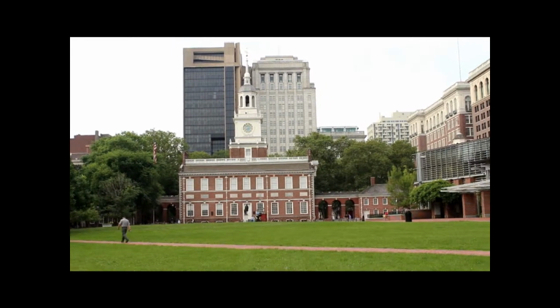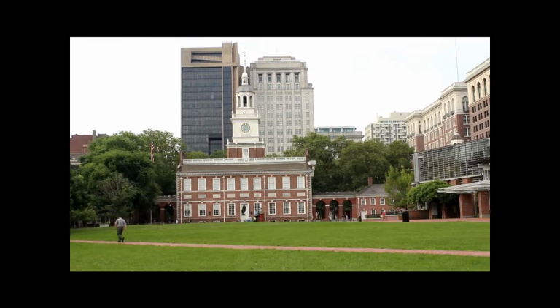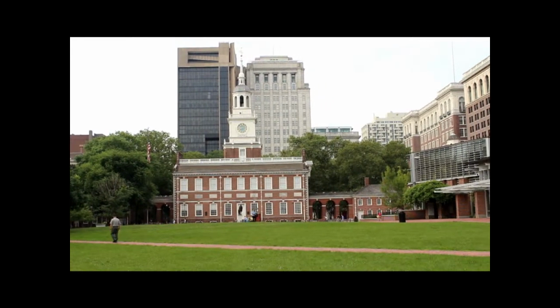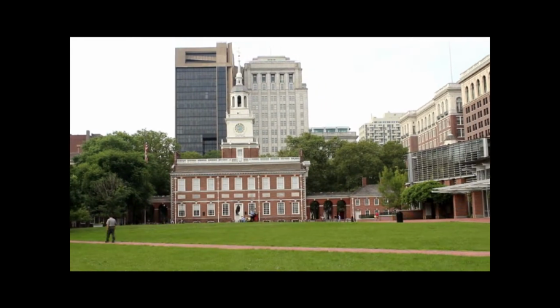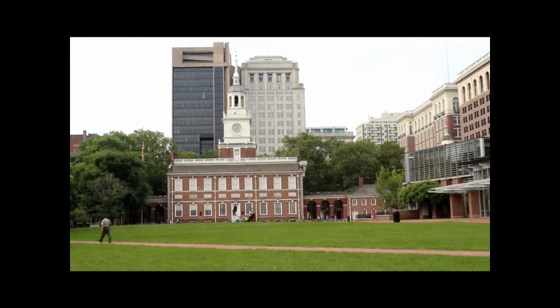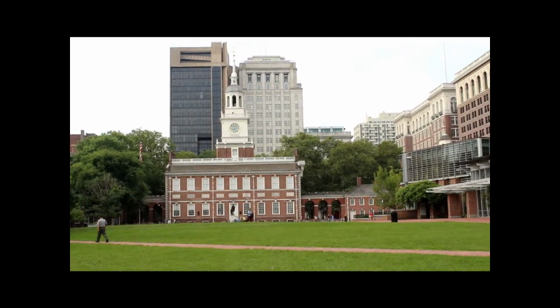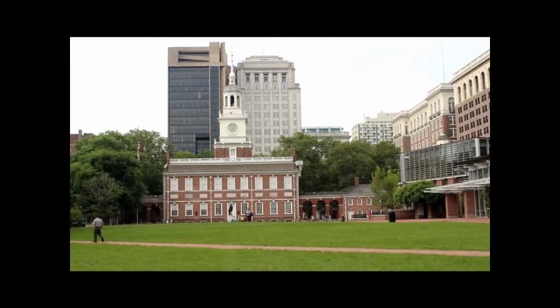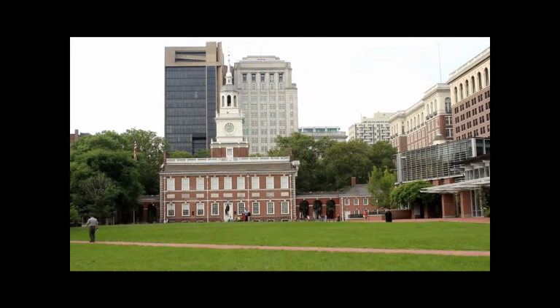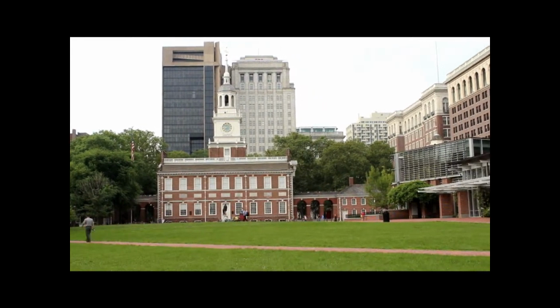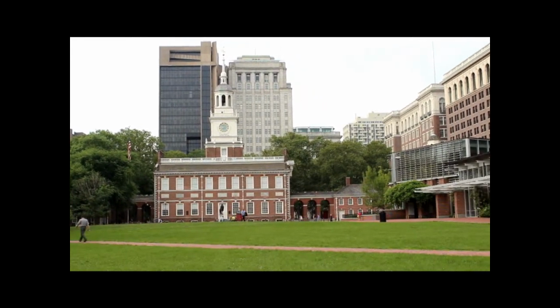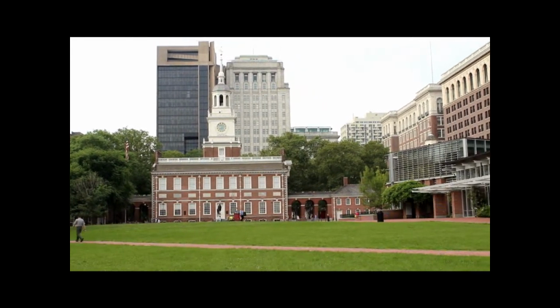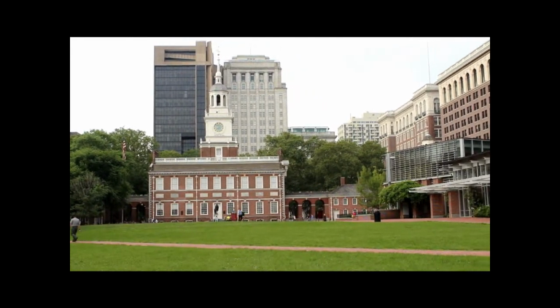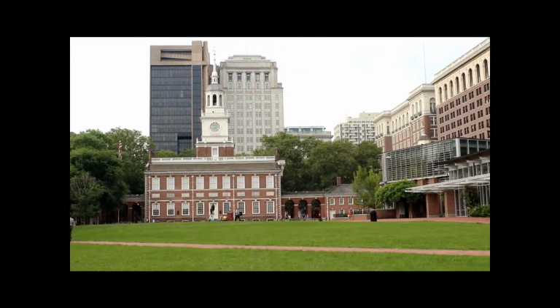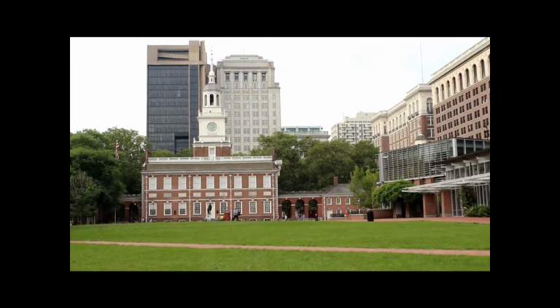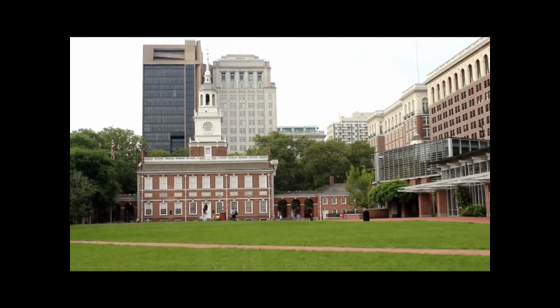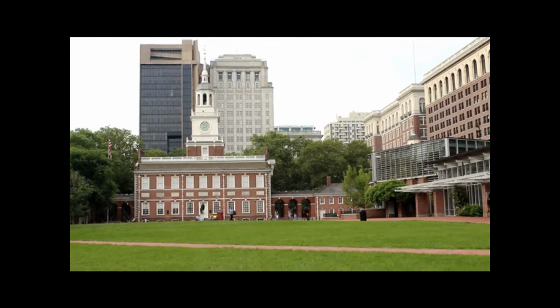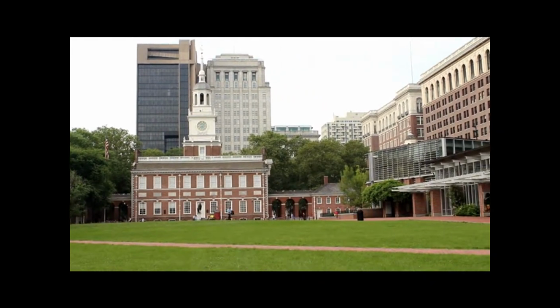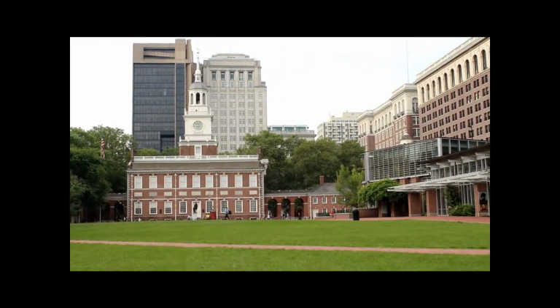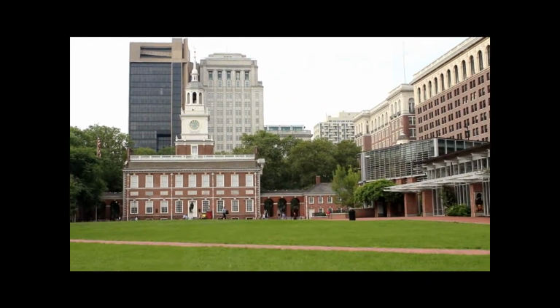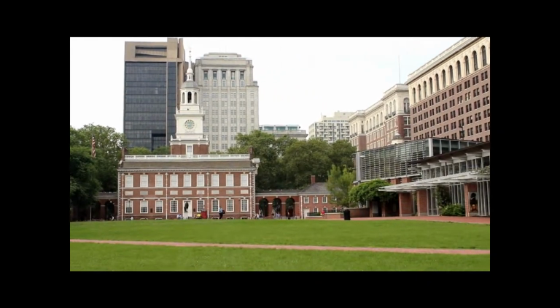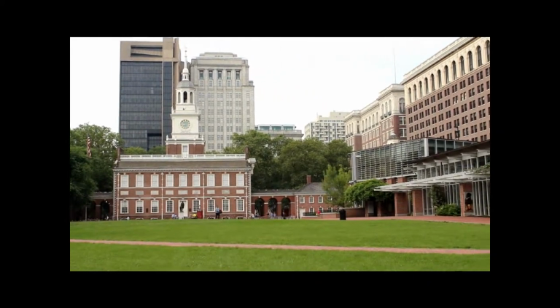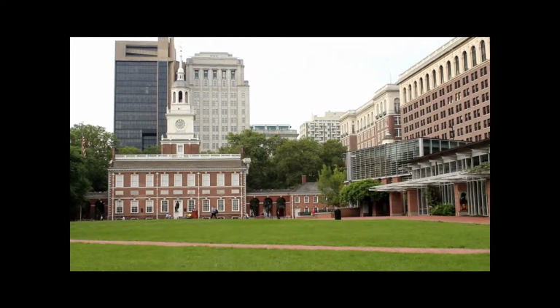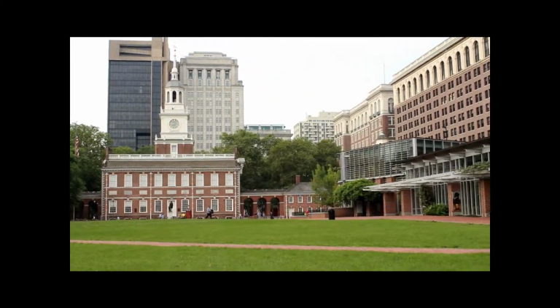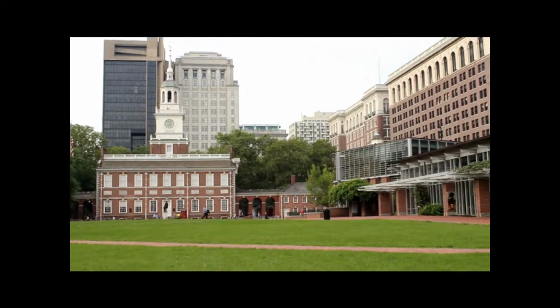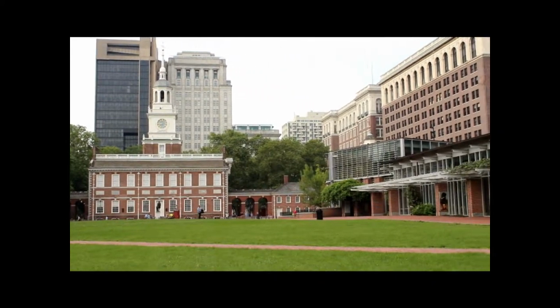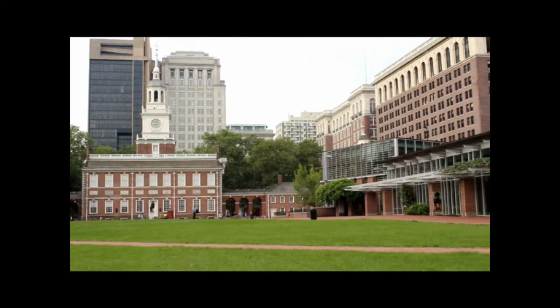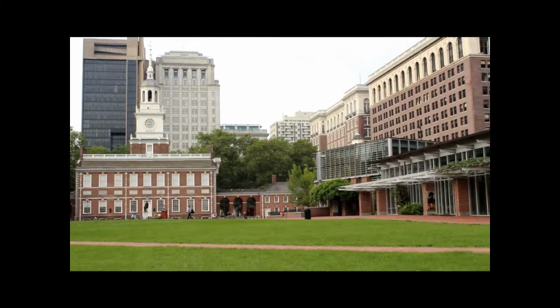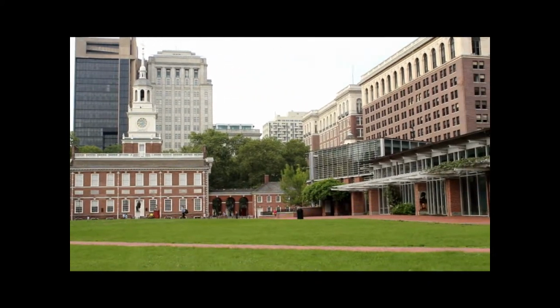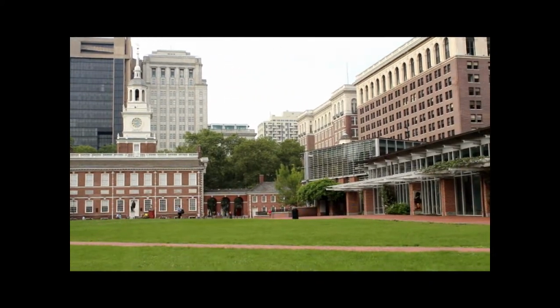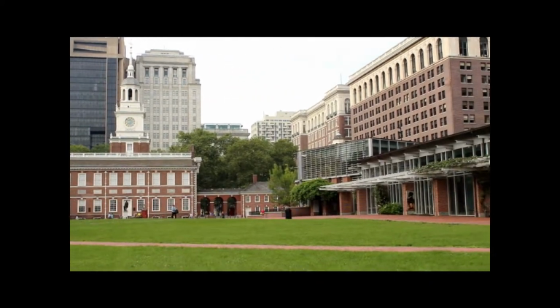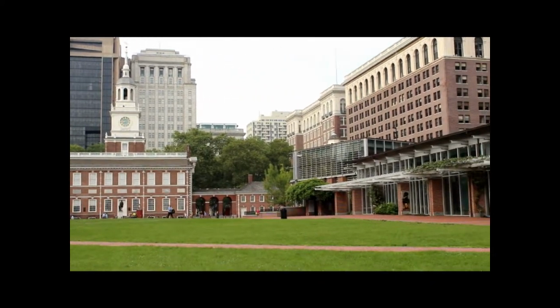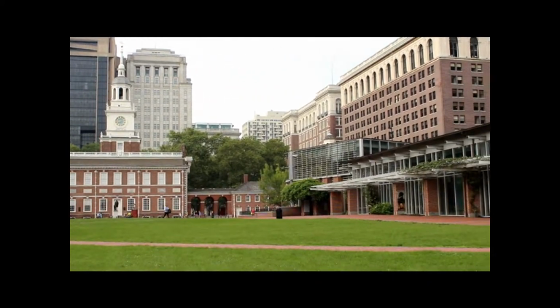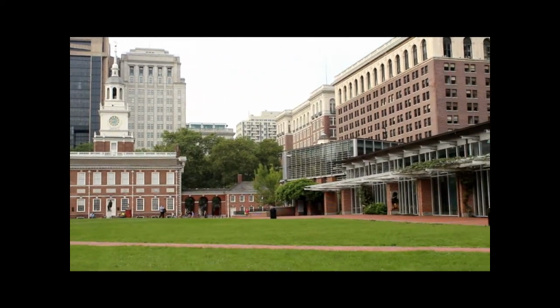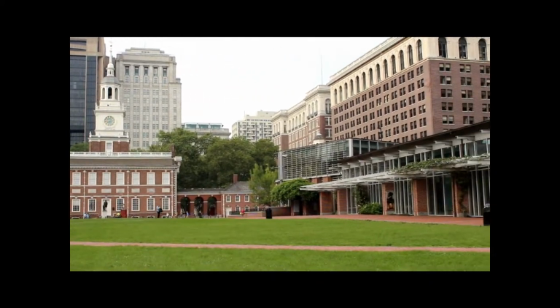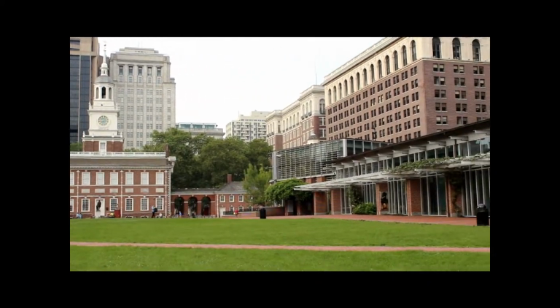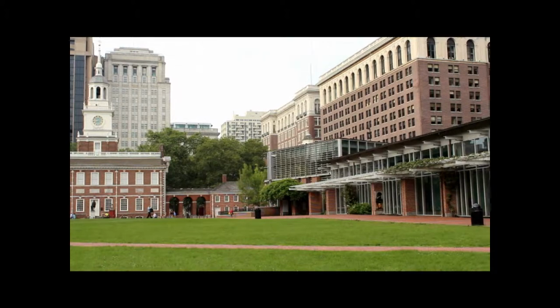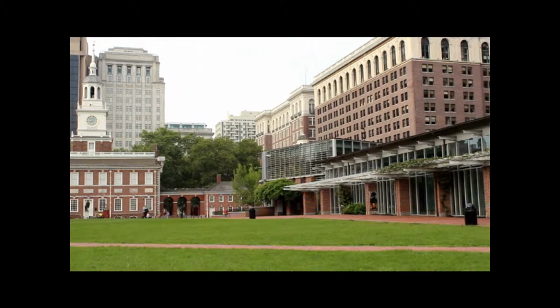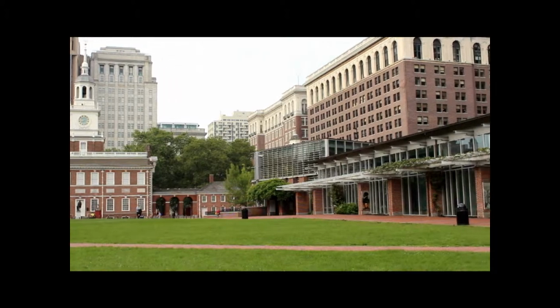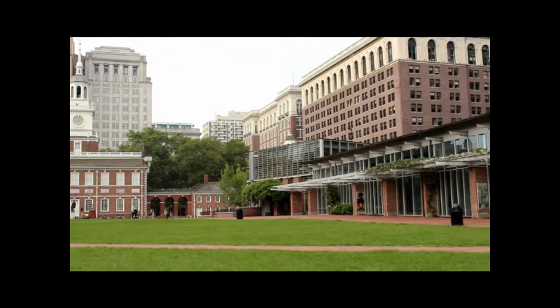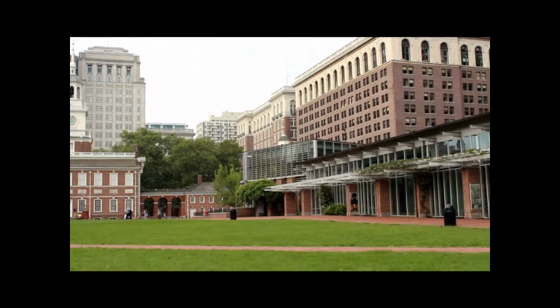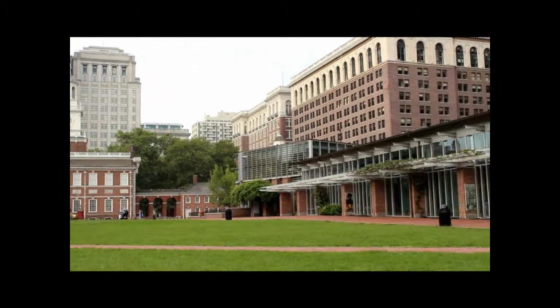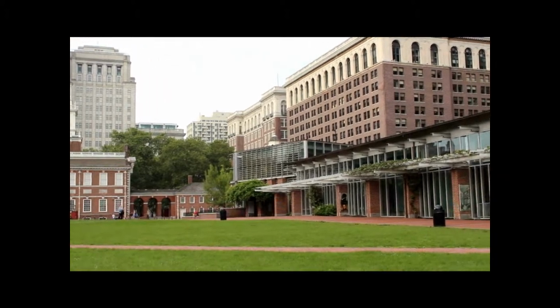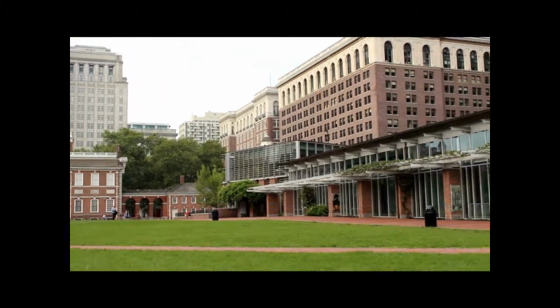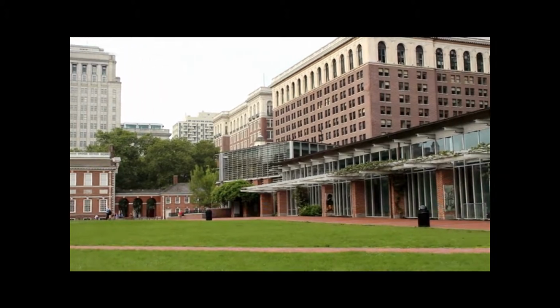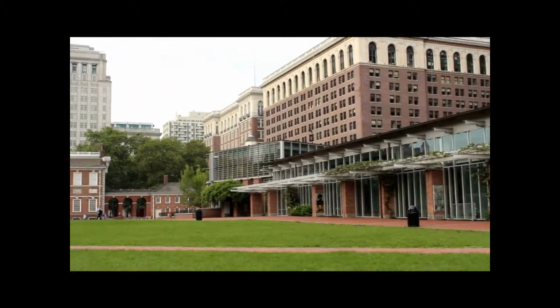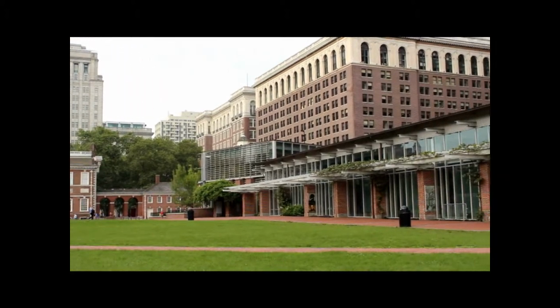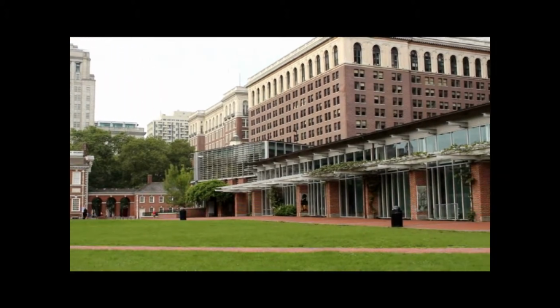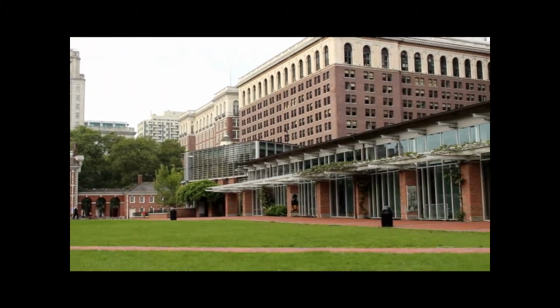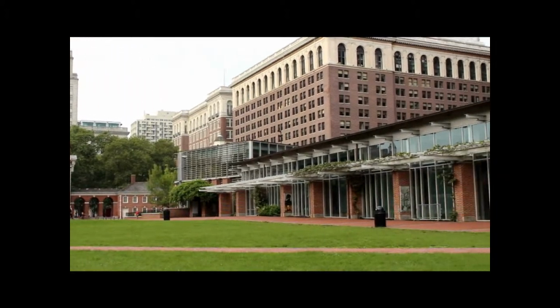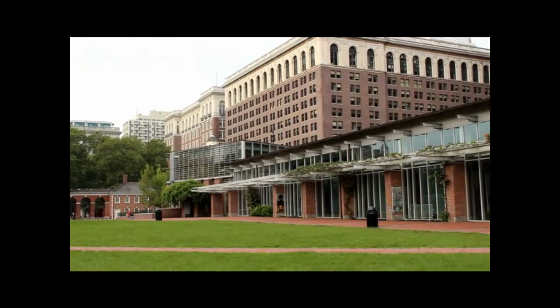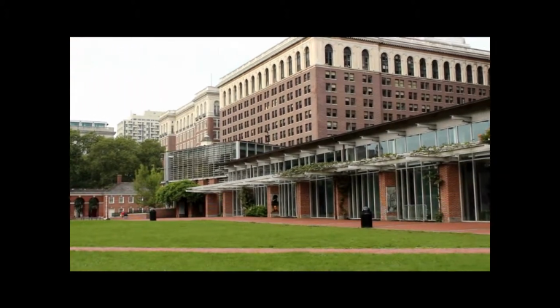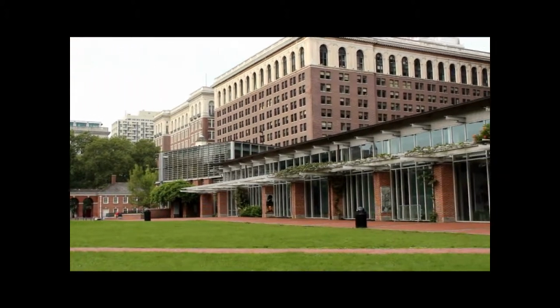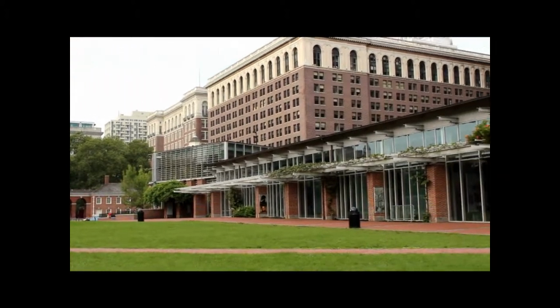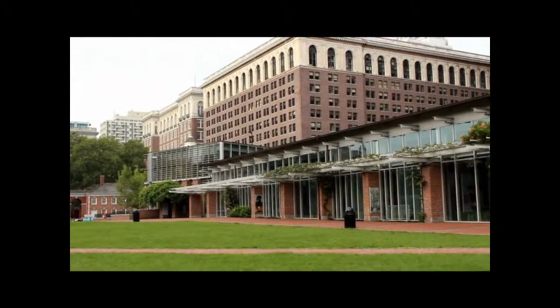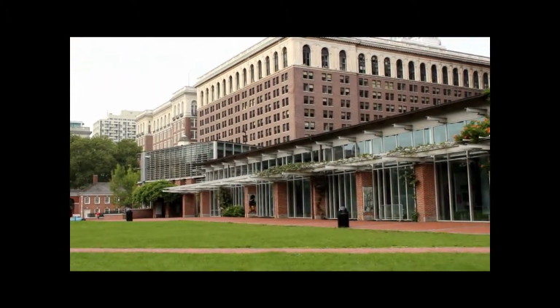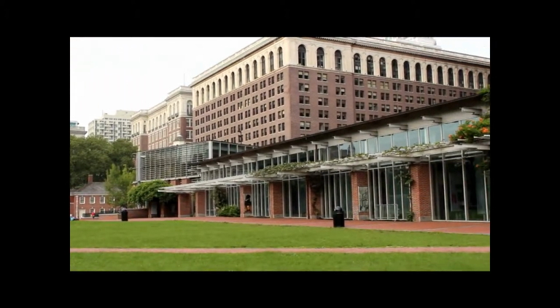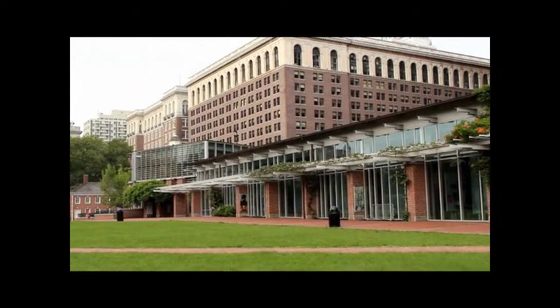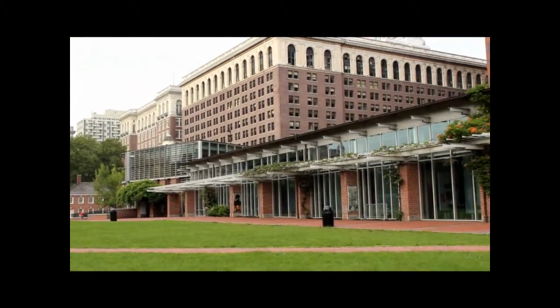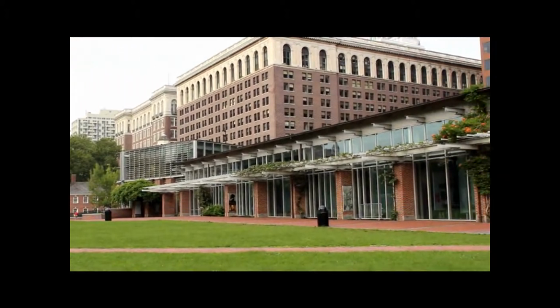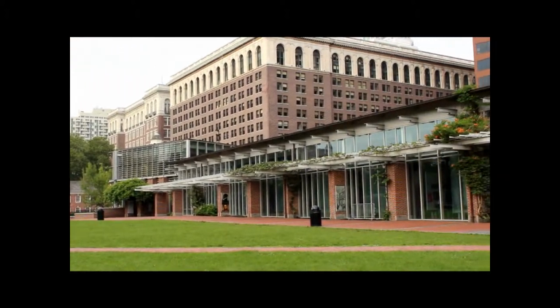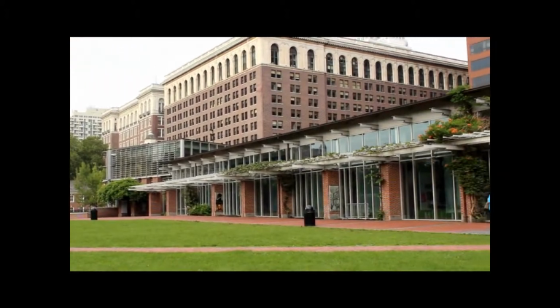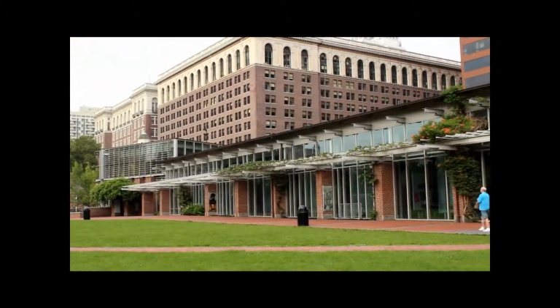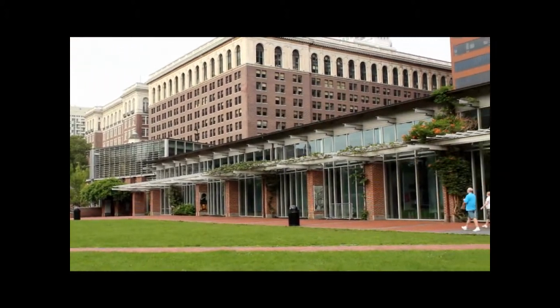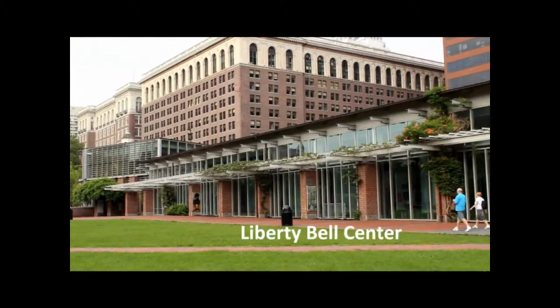Independence National Historical Park contains several landmarks that tell the story of the establishment of the United States of America and American democracy.